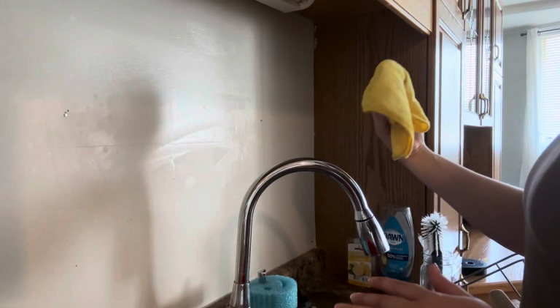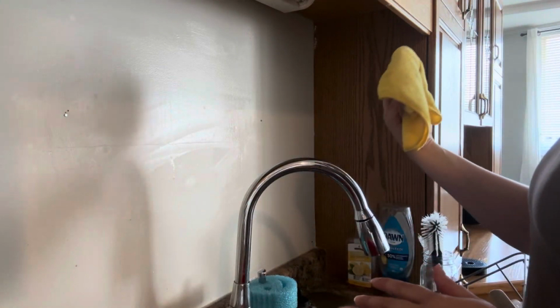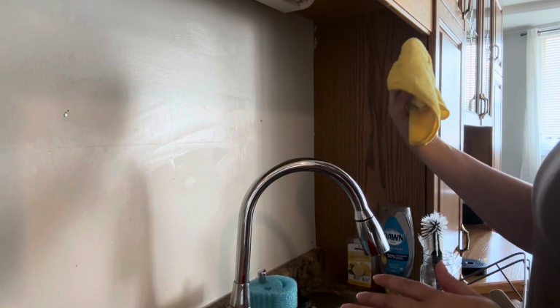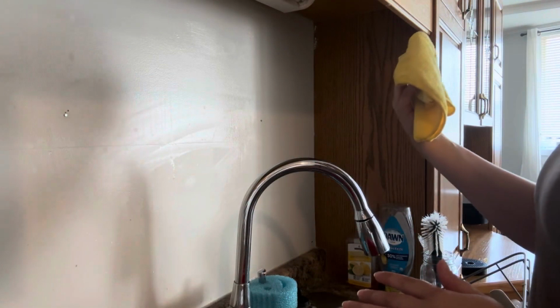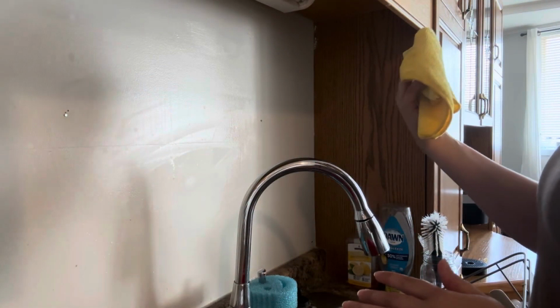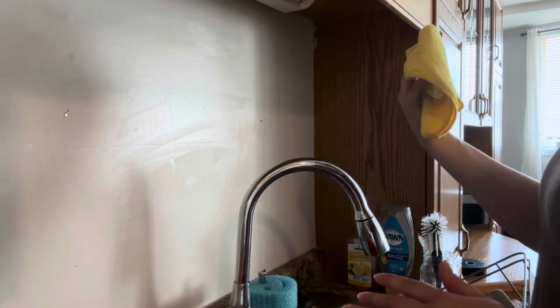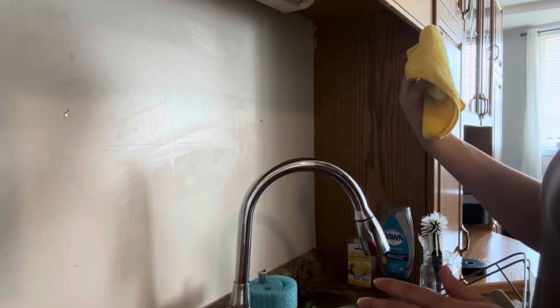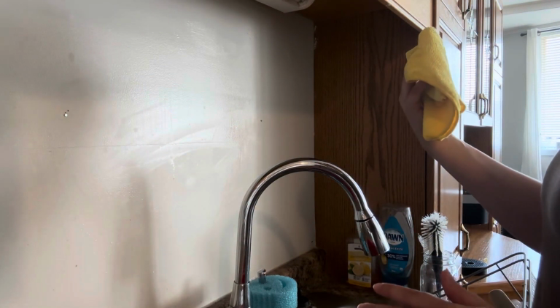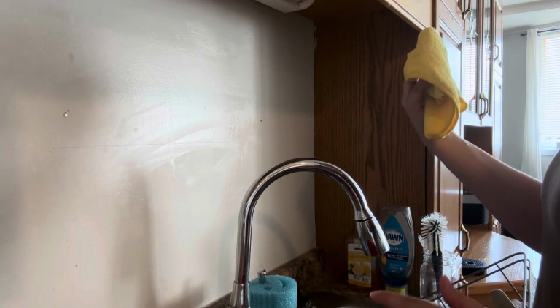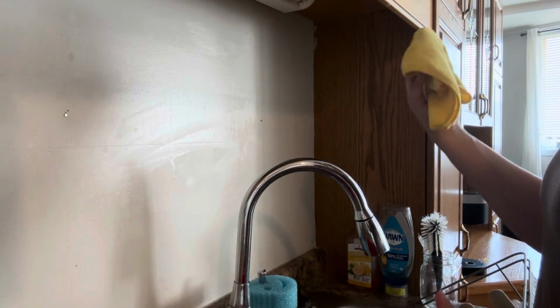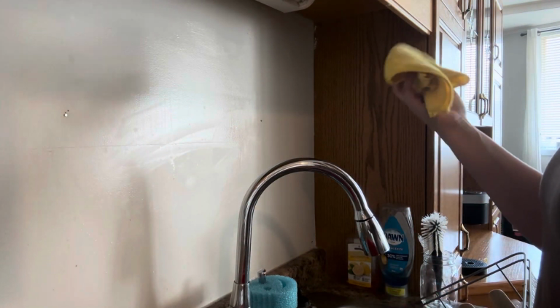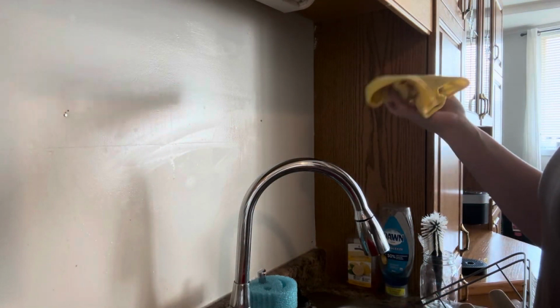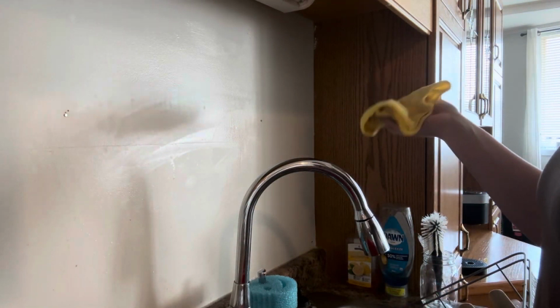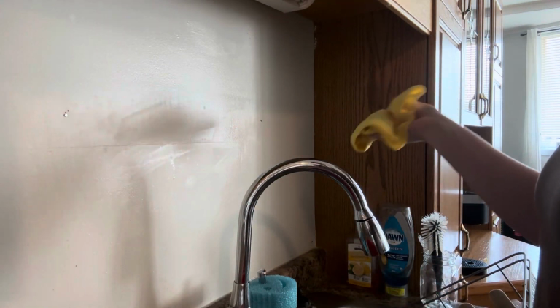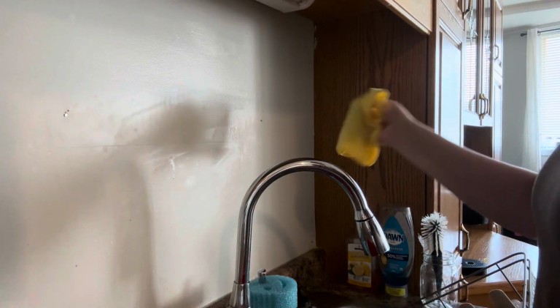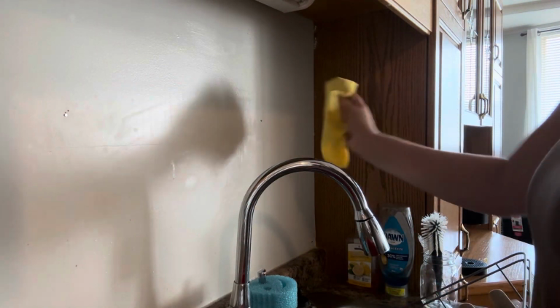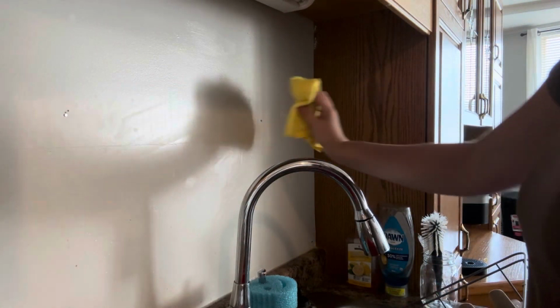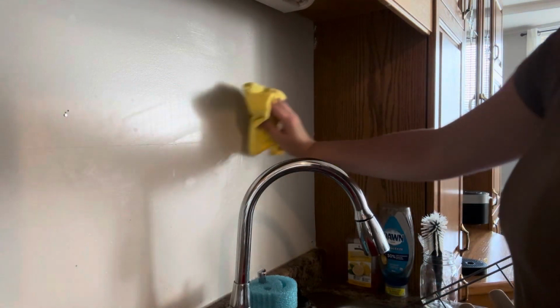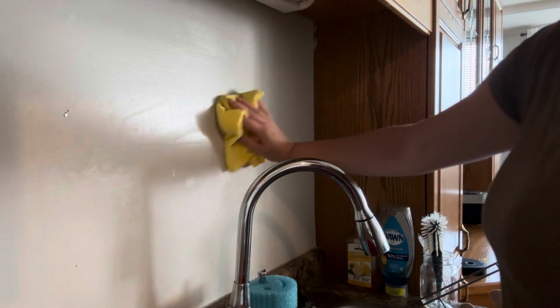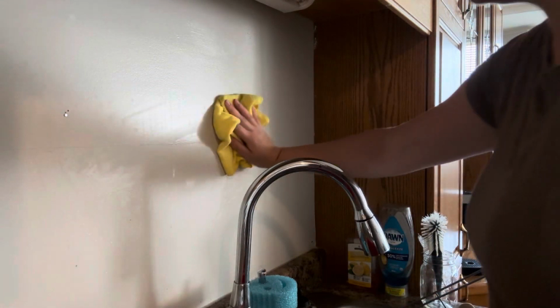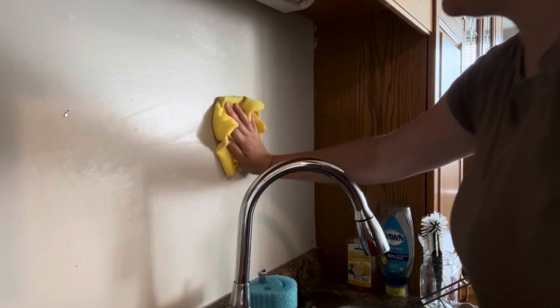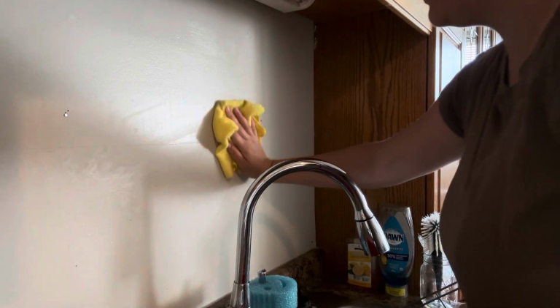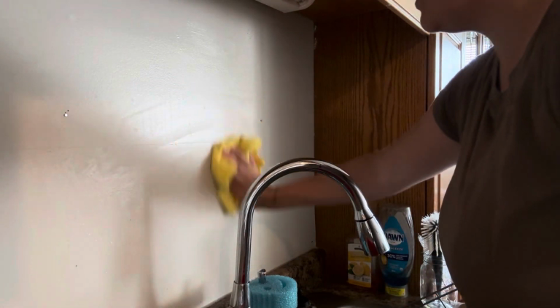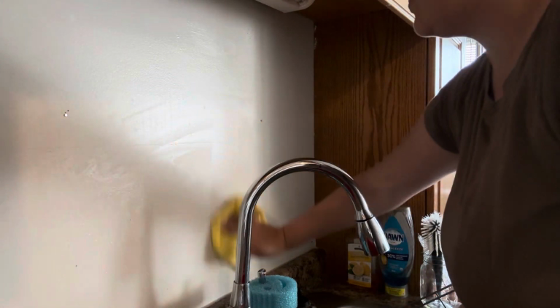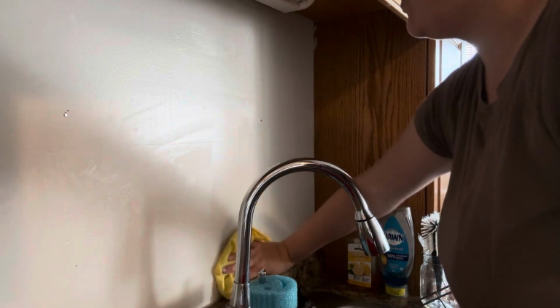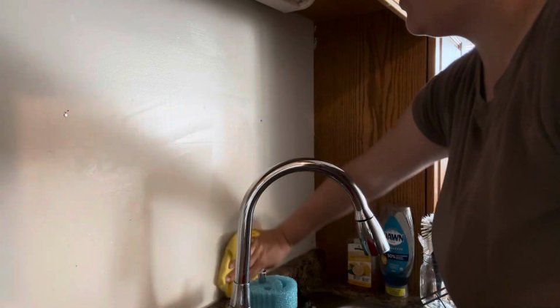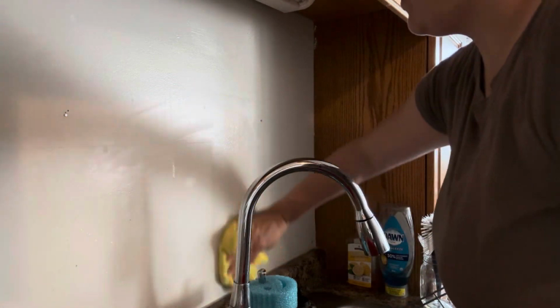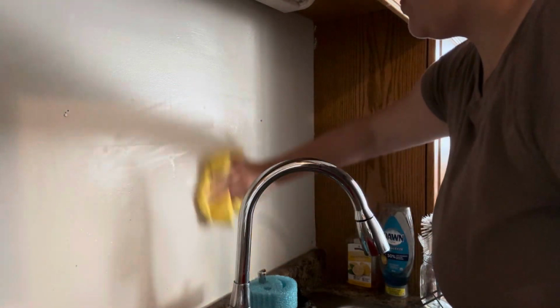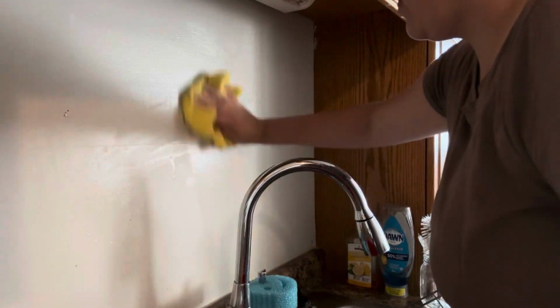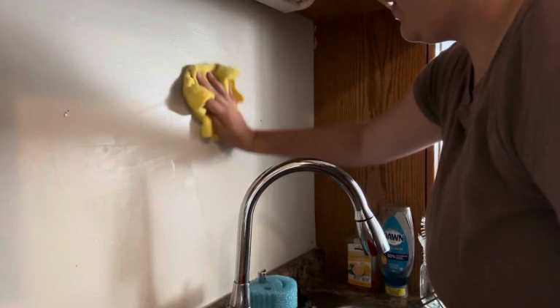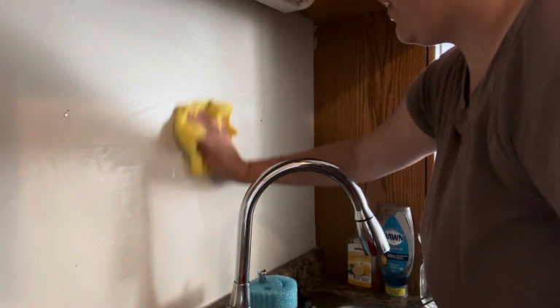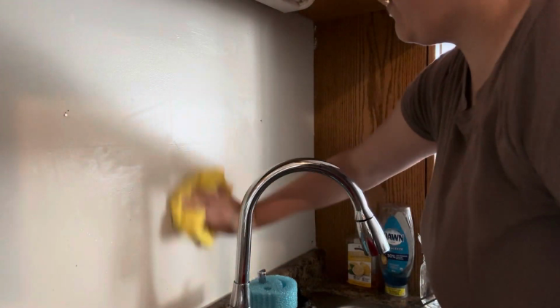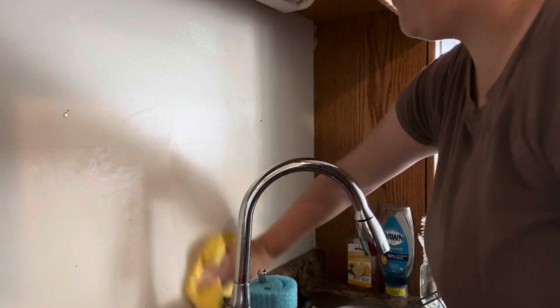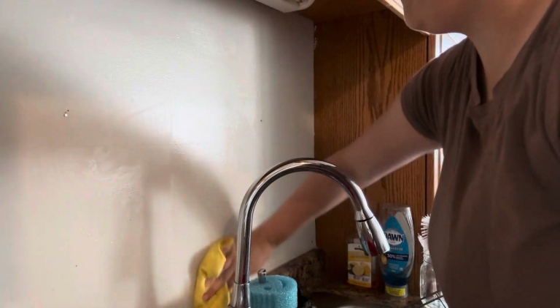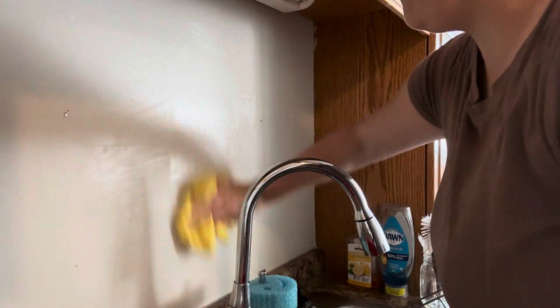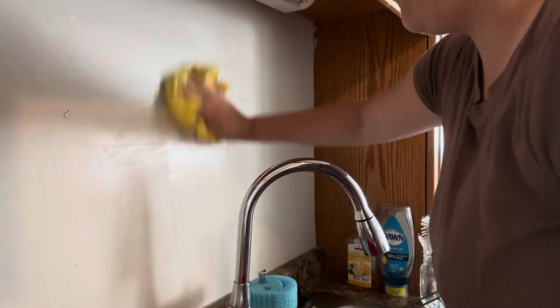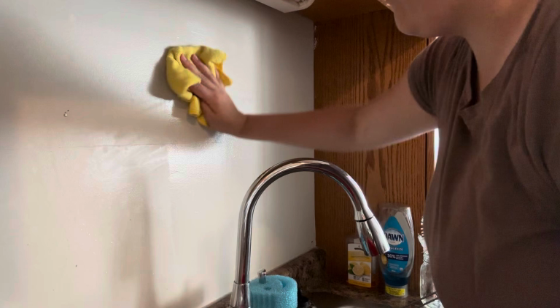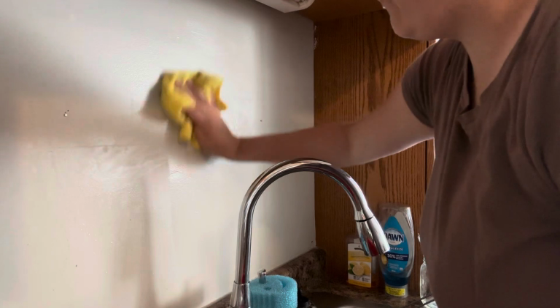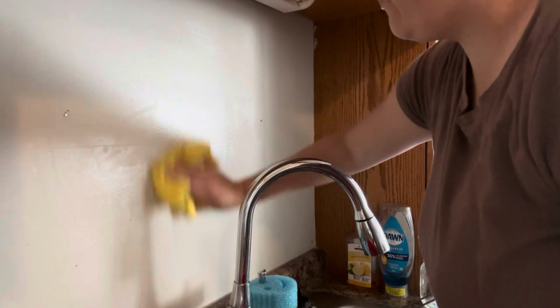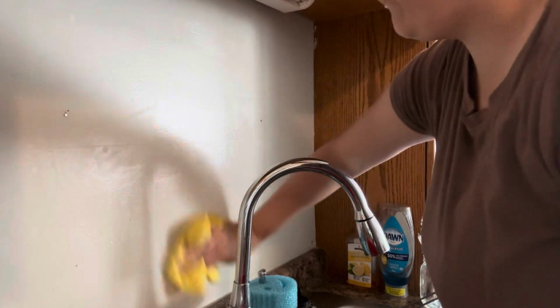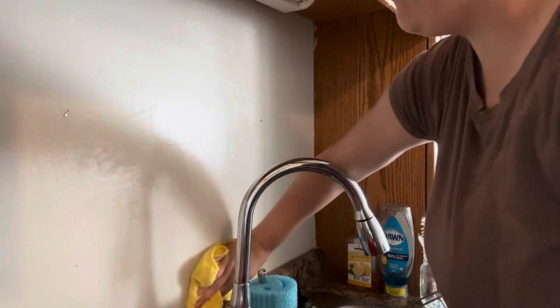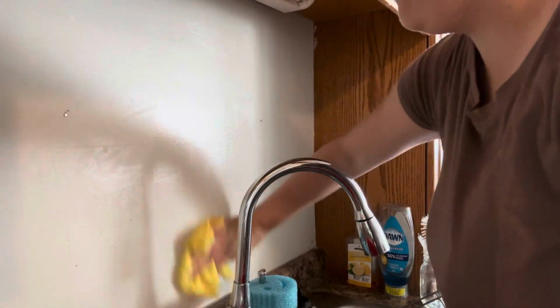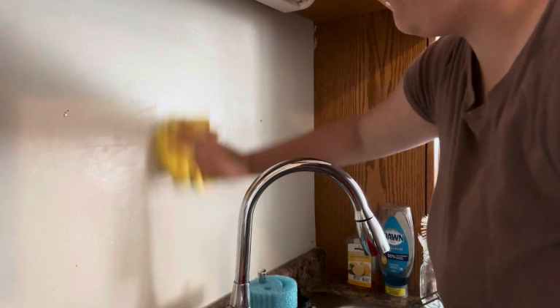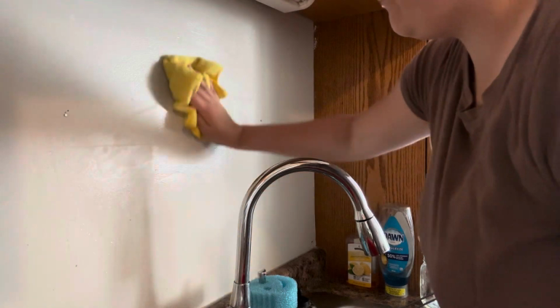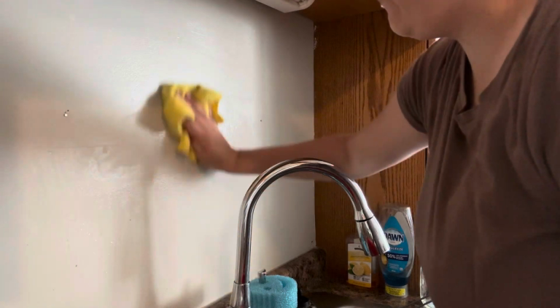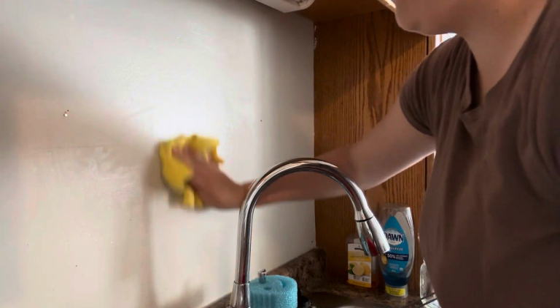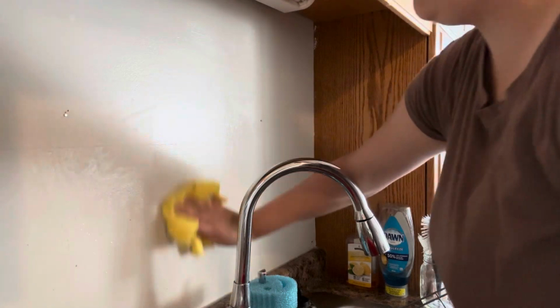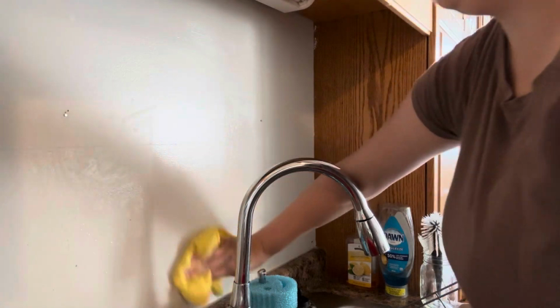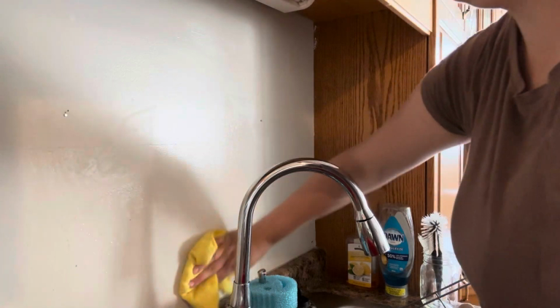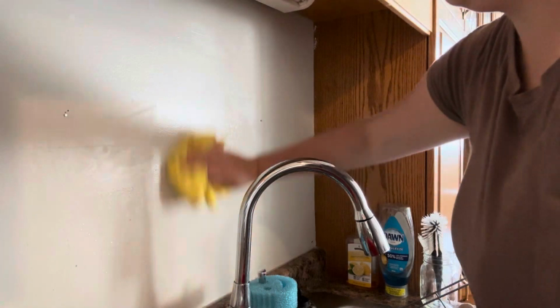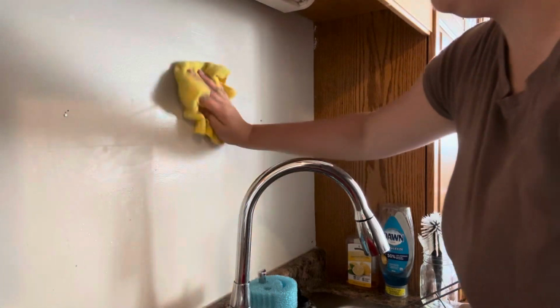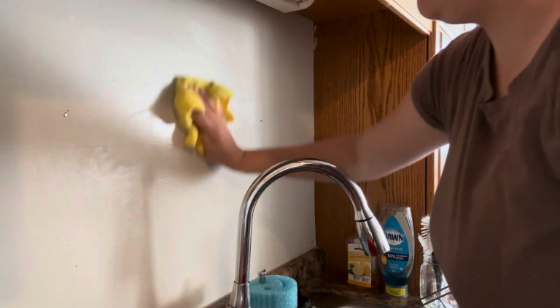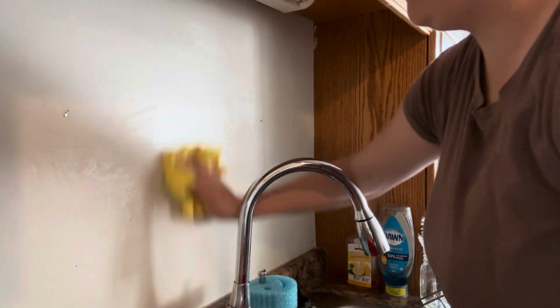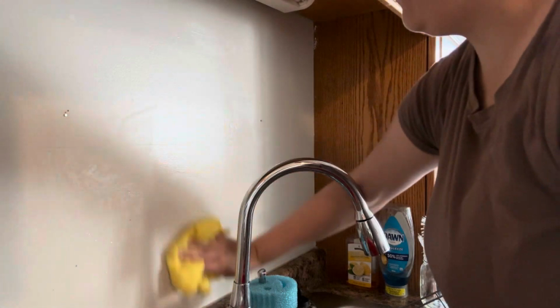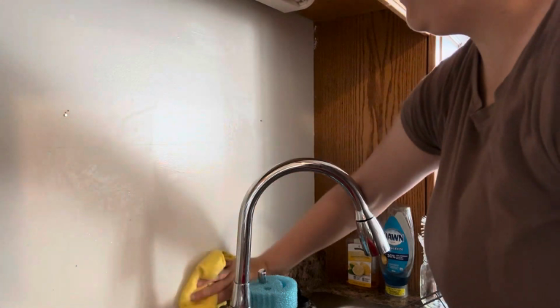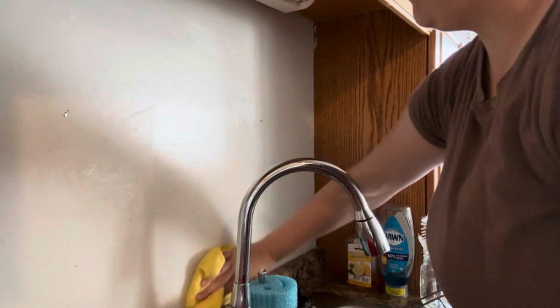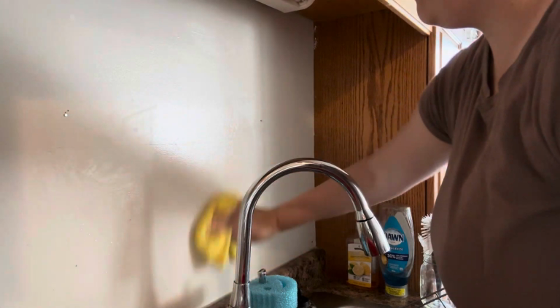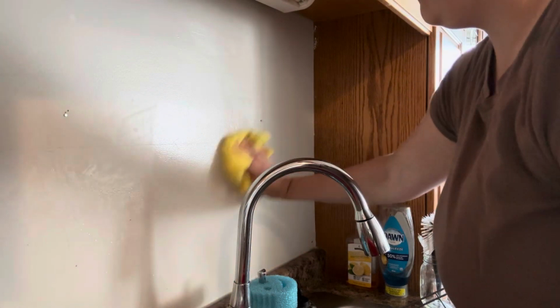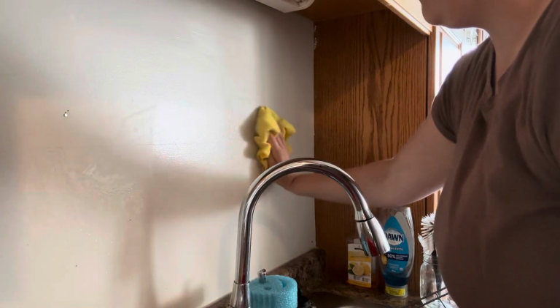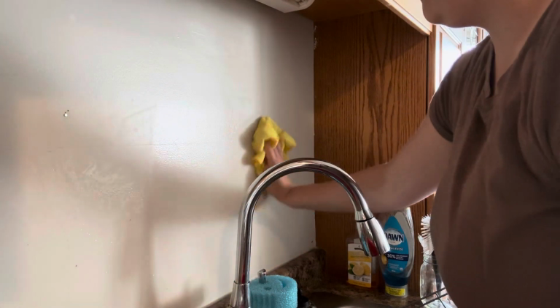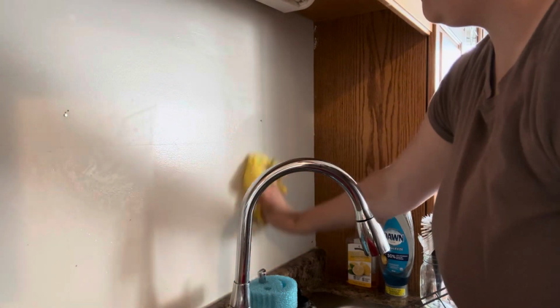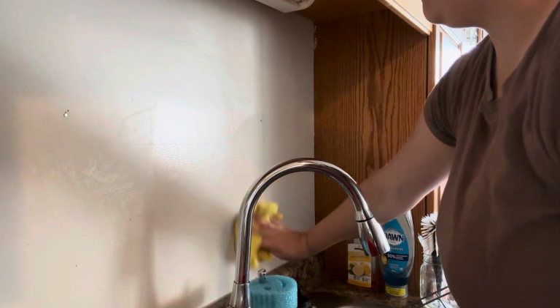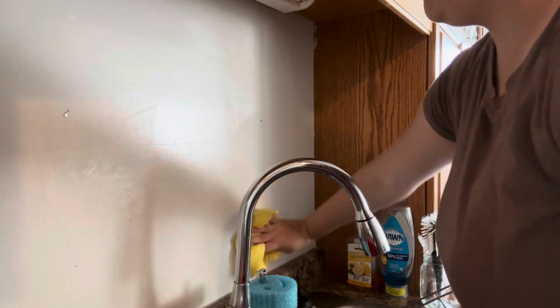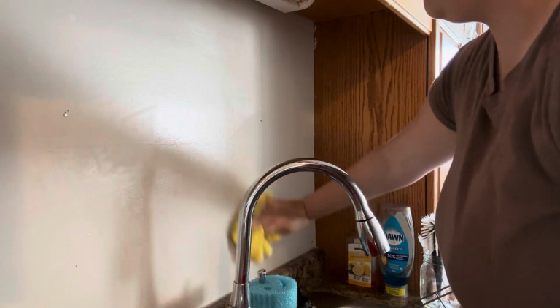Right around here when I was scrubbing, I noticed I was starting to take the paint off or something, so that was not great.